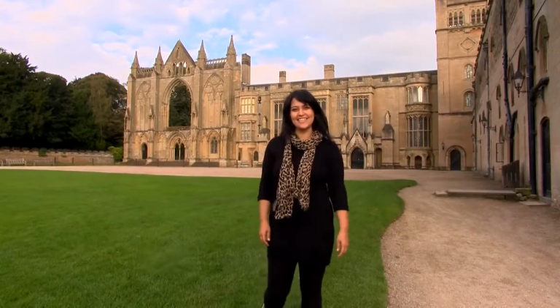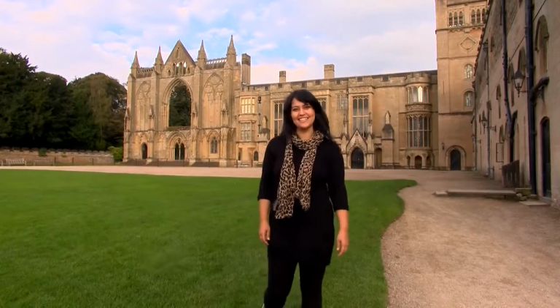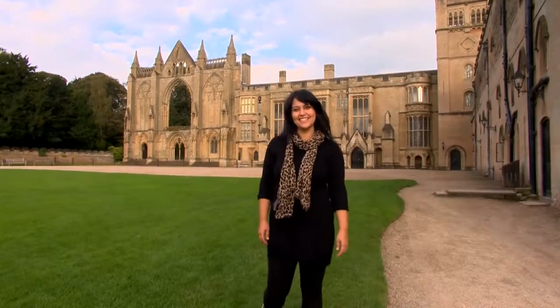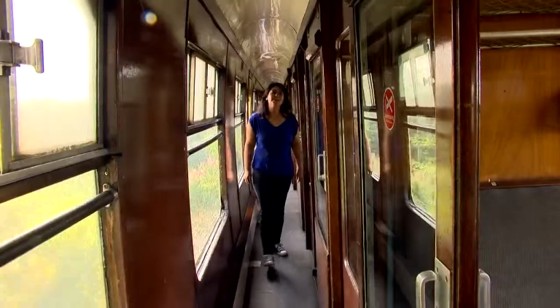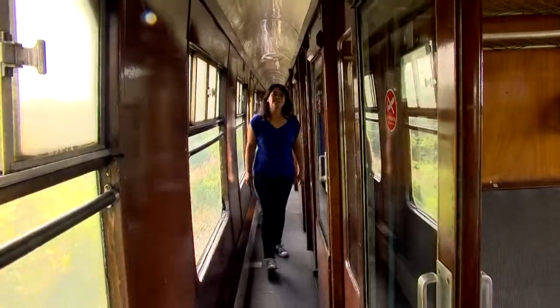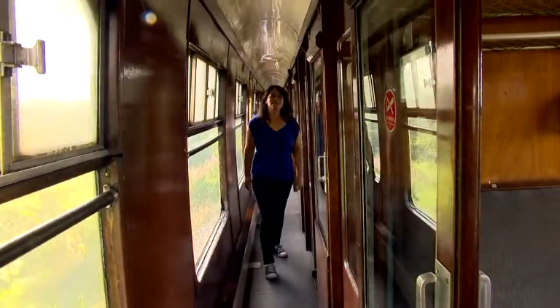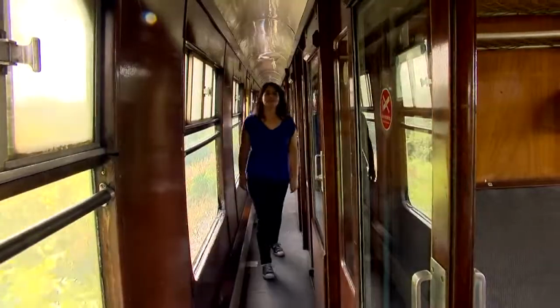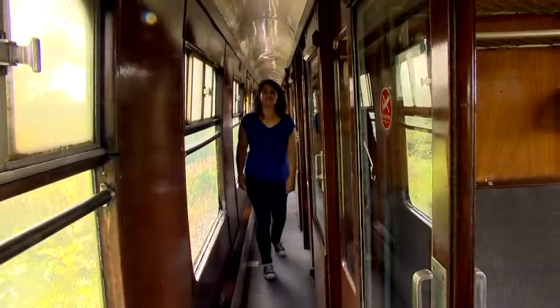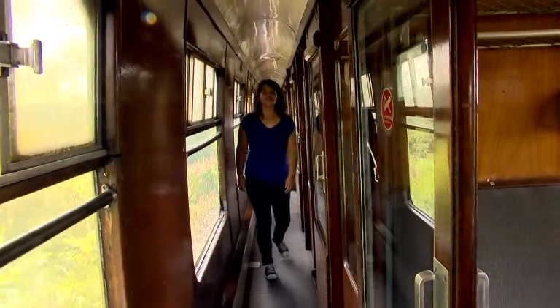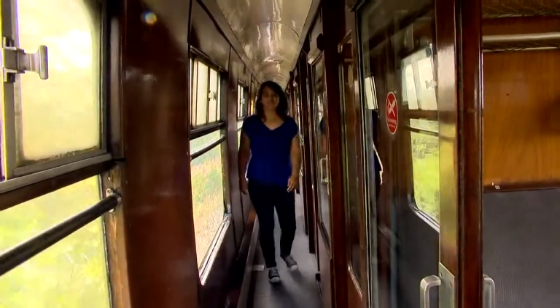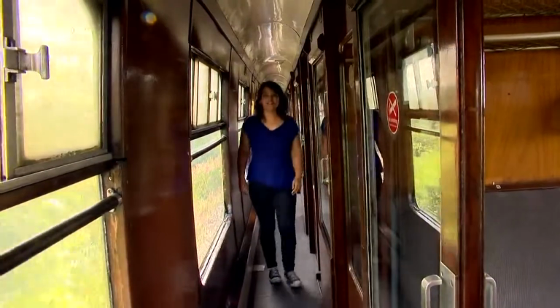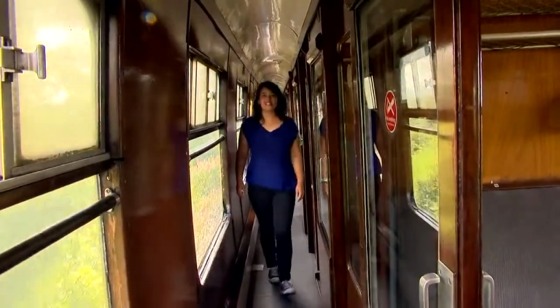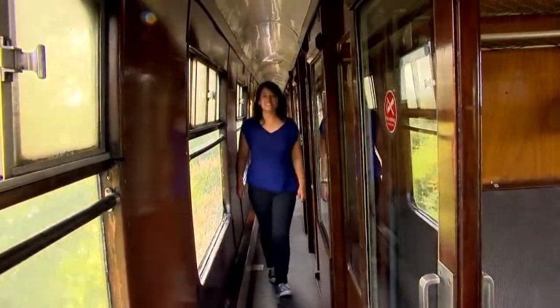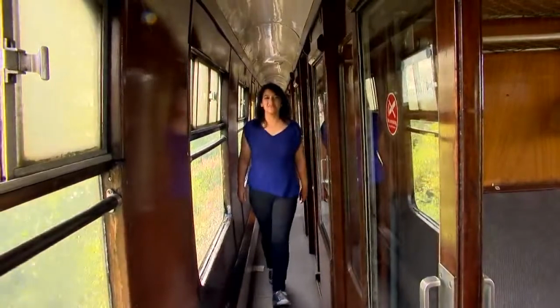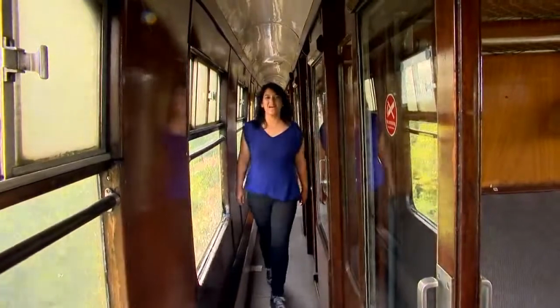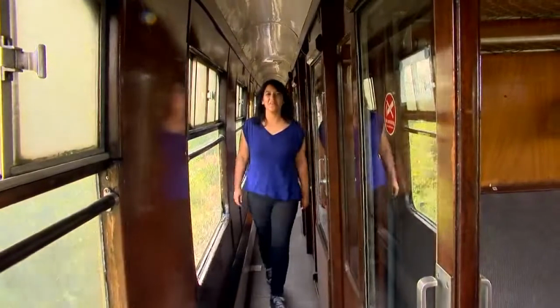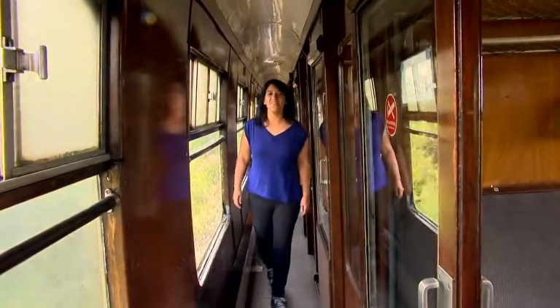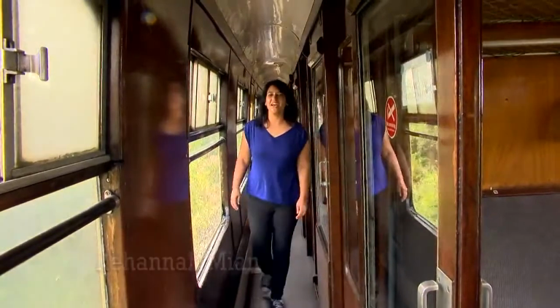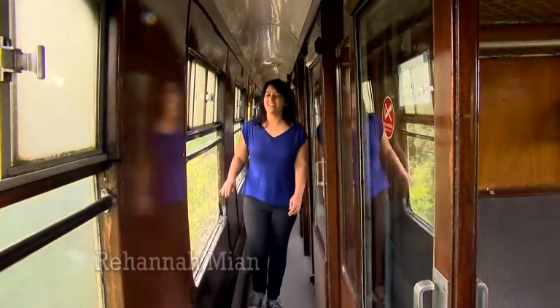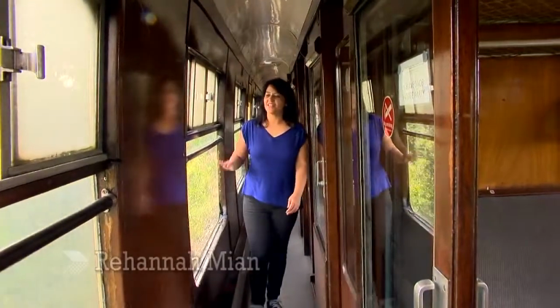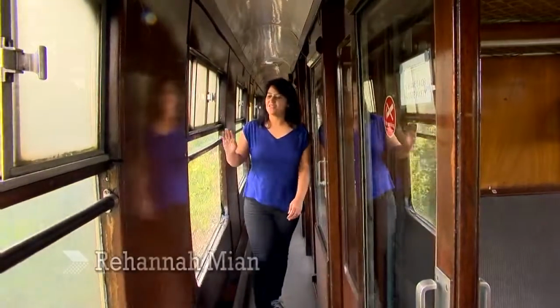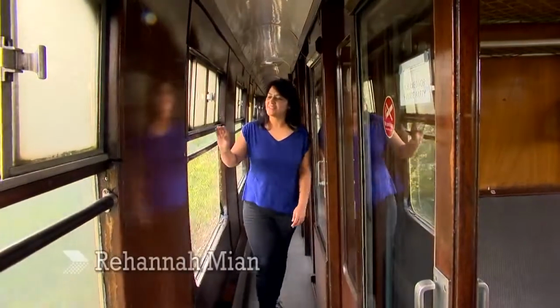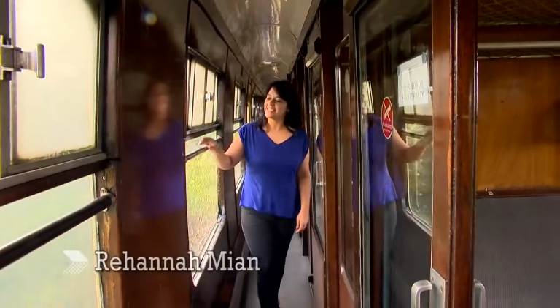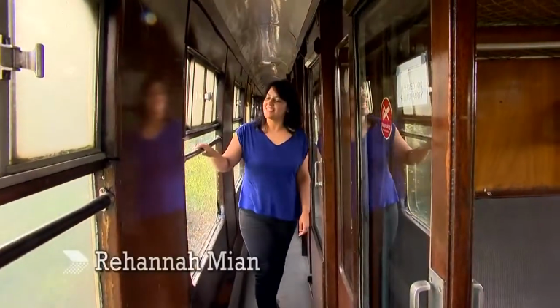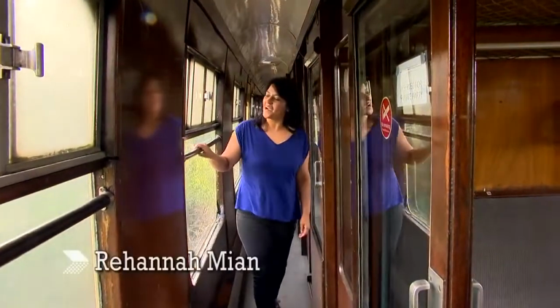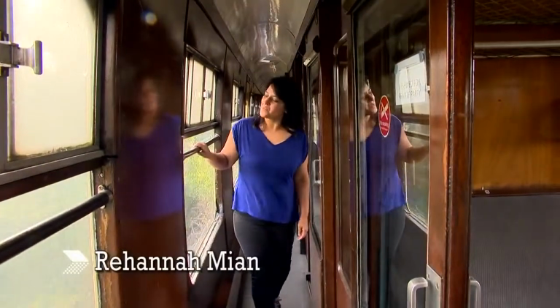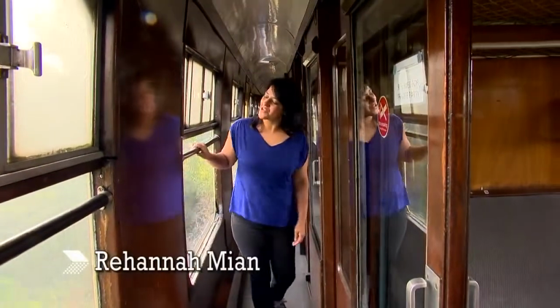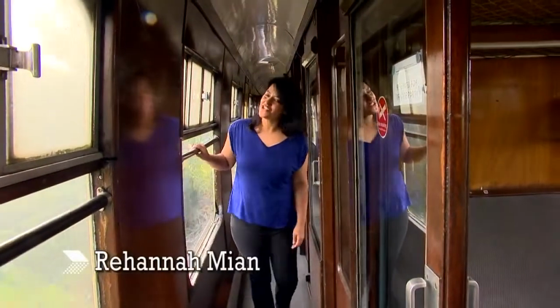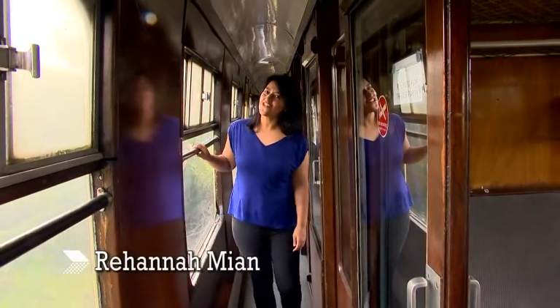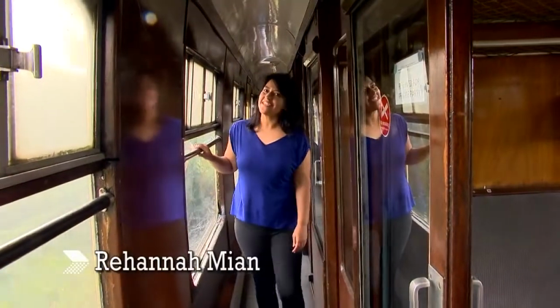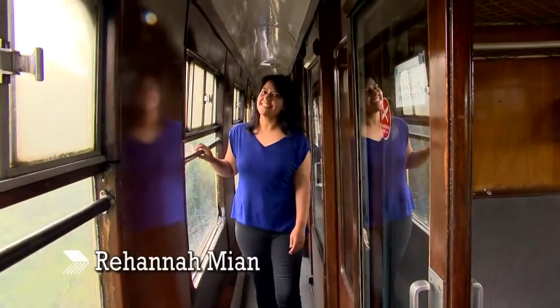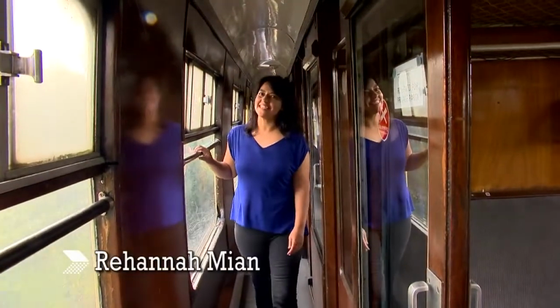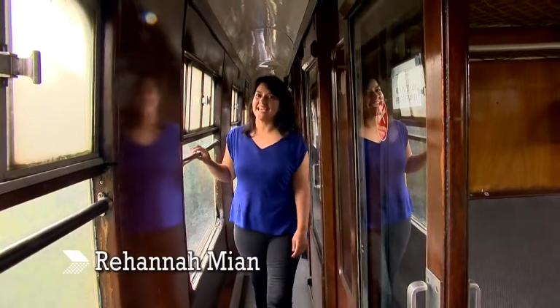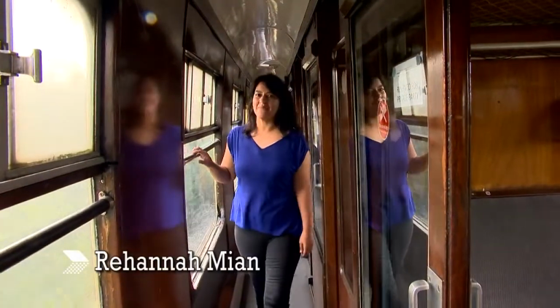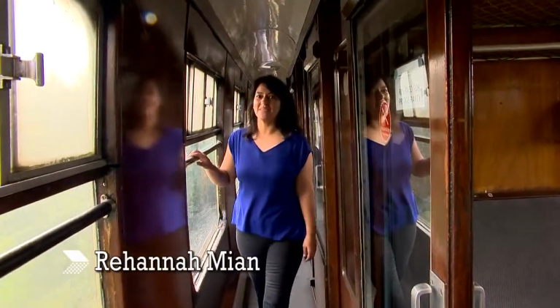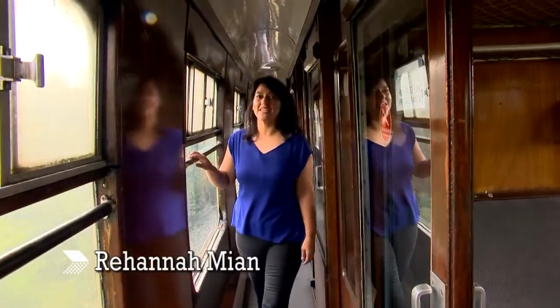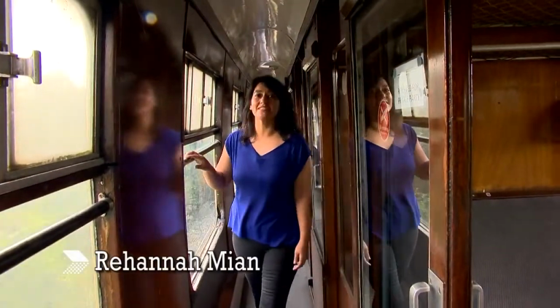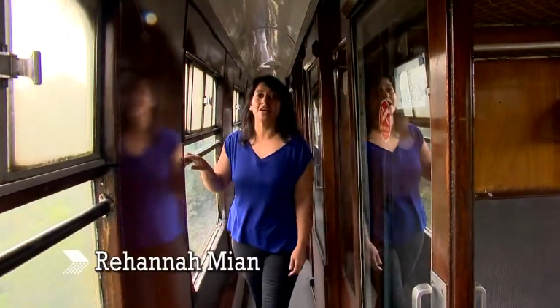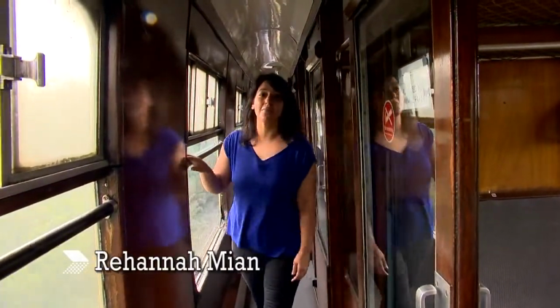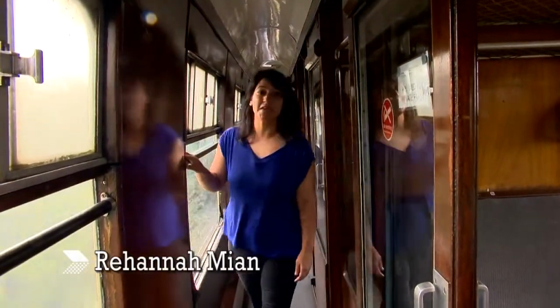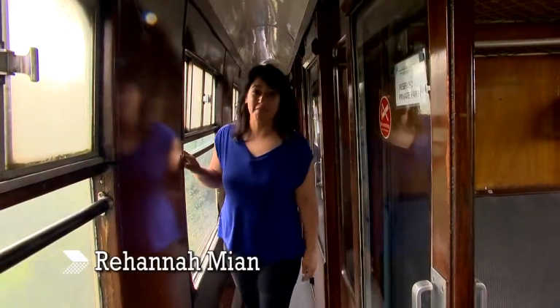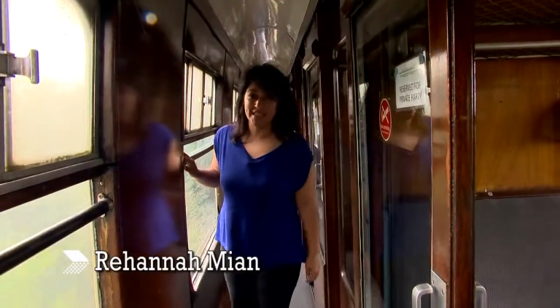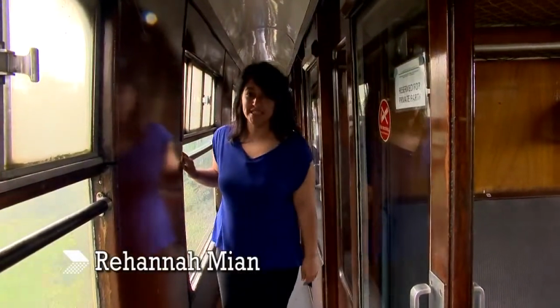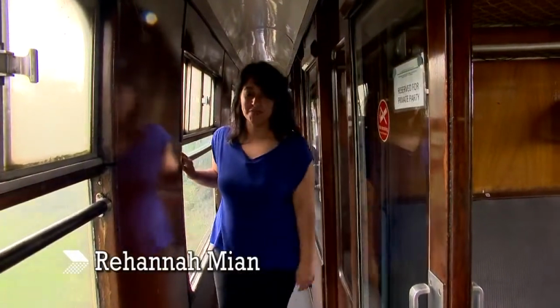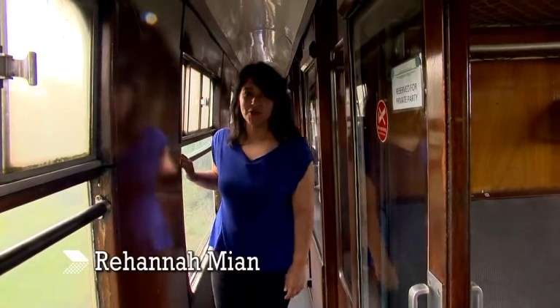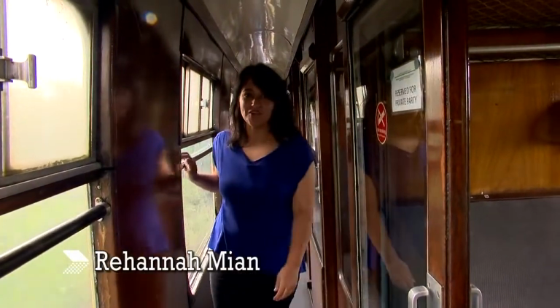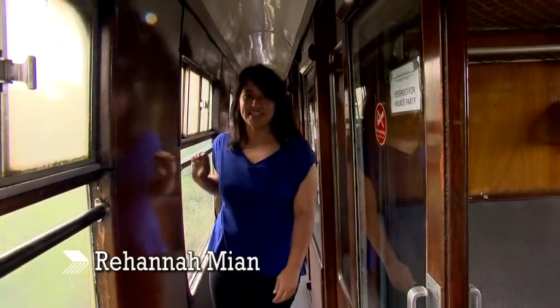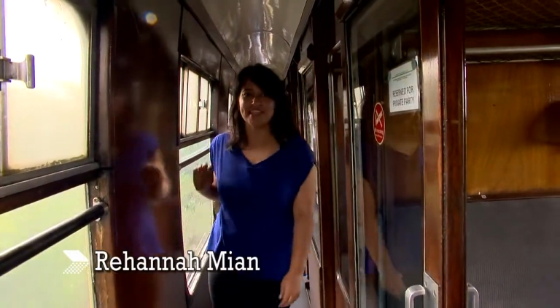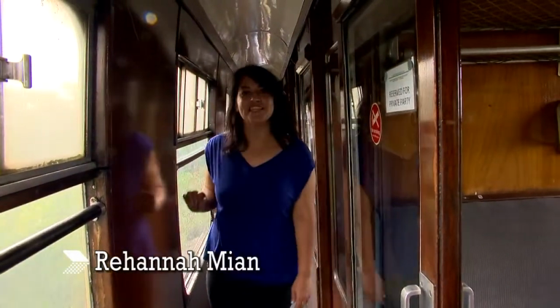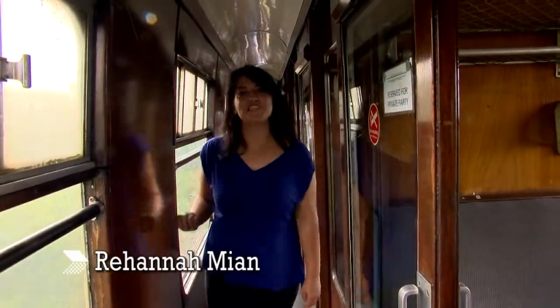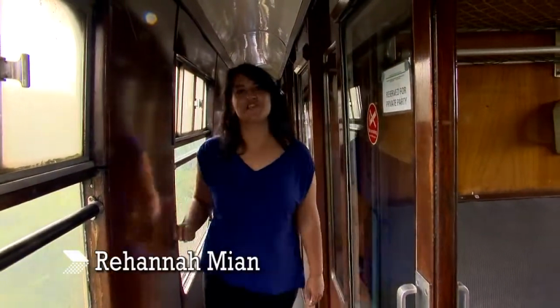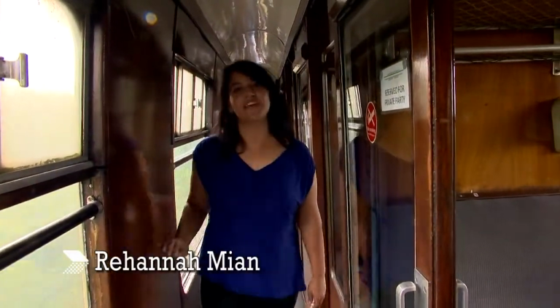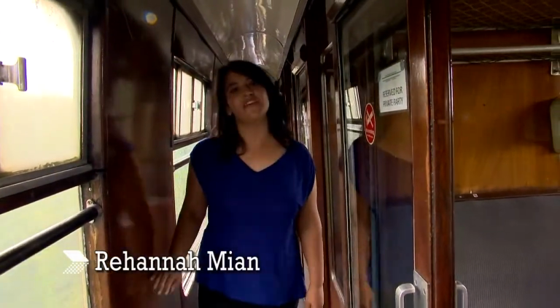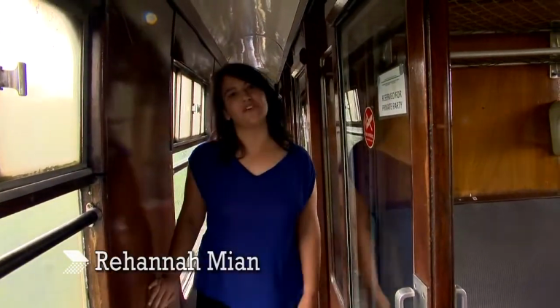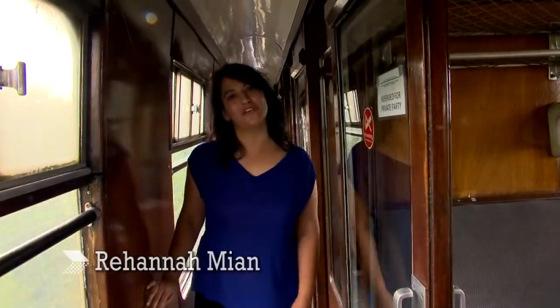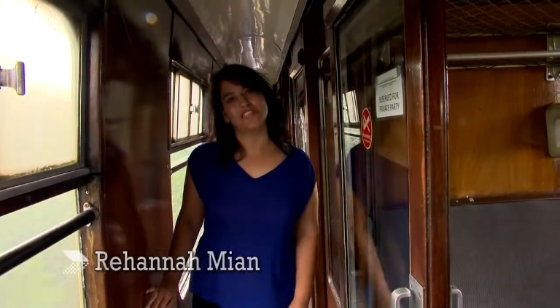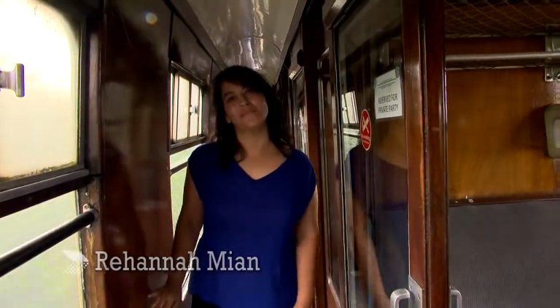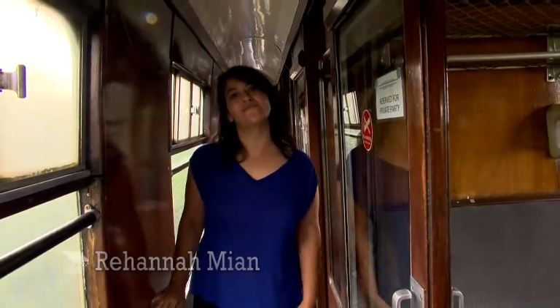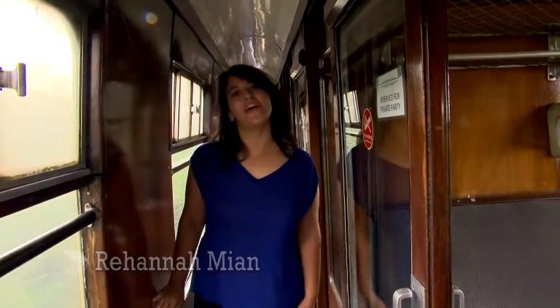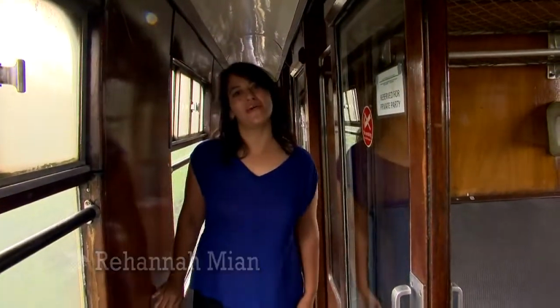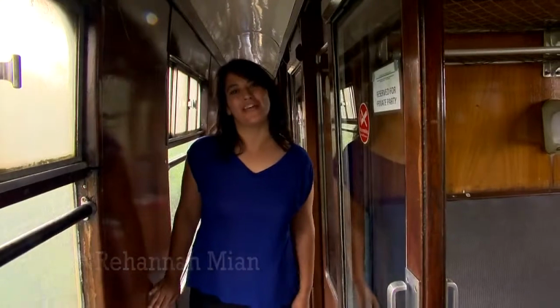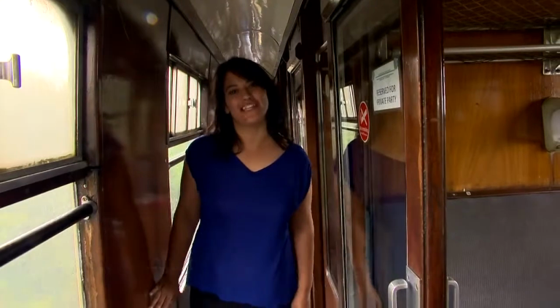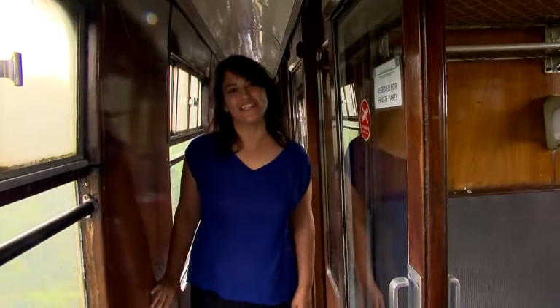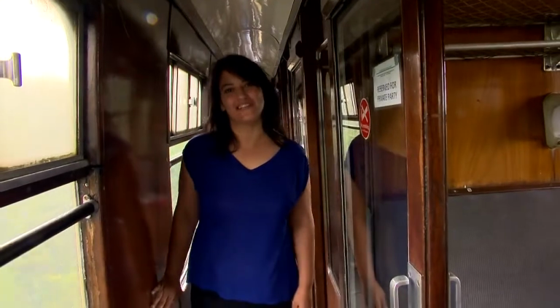Hello and welcome to Nottingham Now and Then. You'll see I'm on a train today because I'm going to be exploring the history of Nottingham's railway industry.